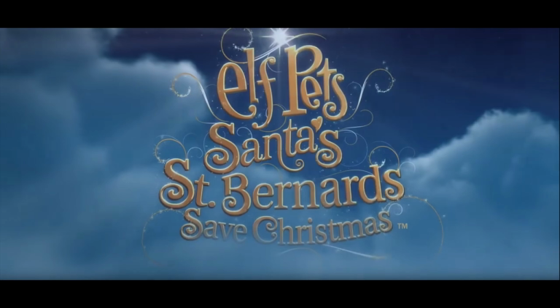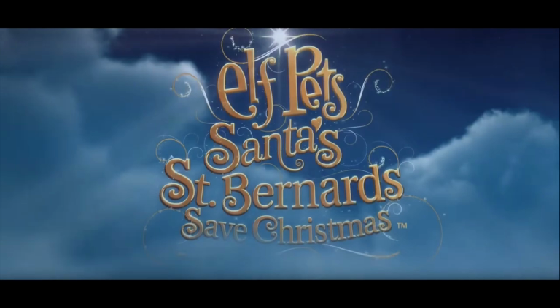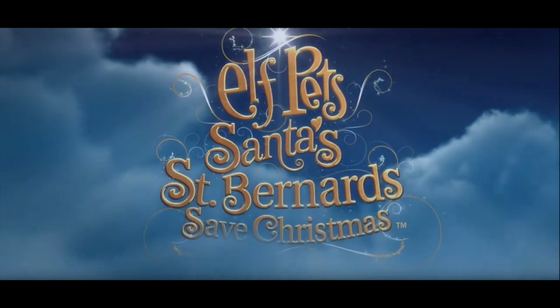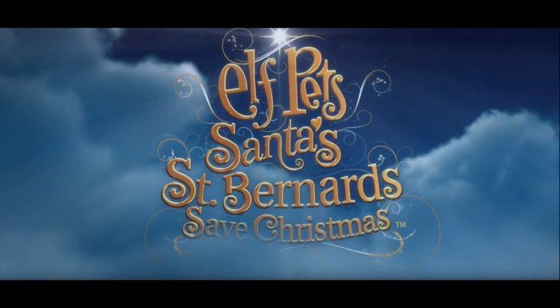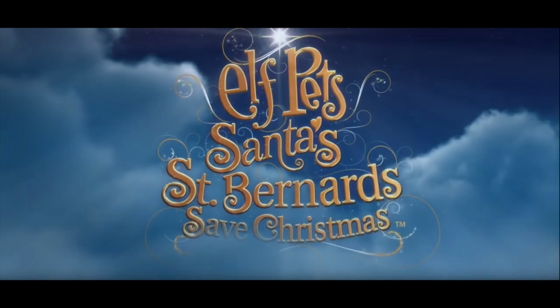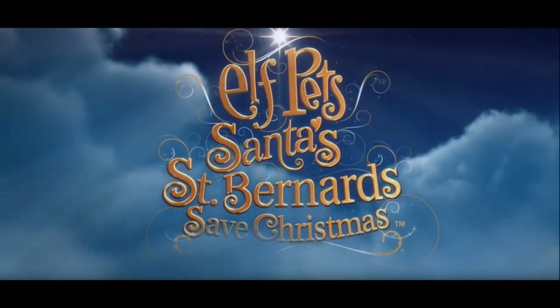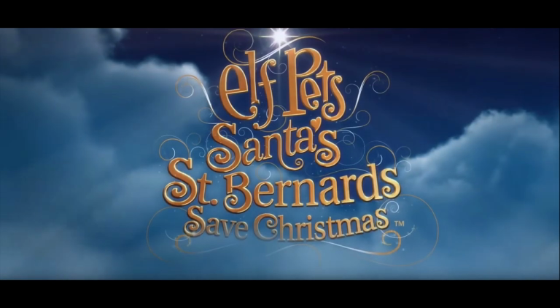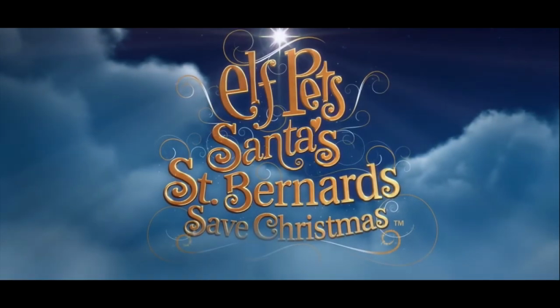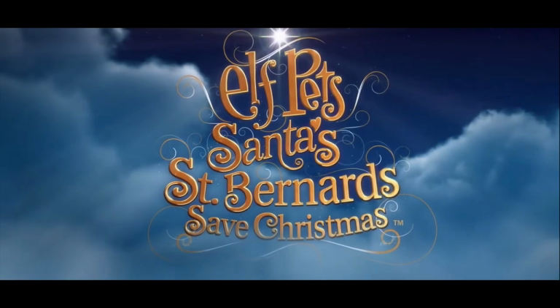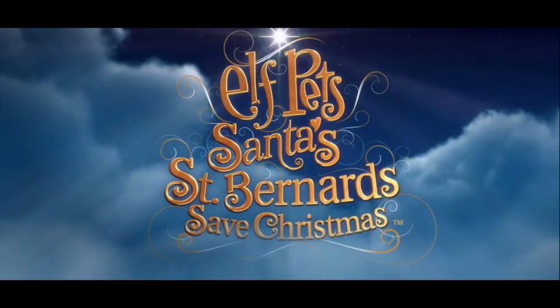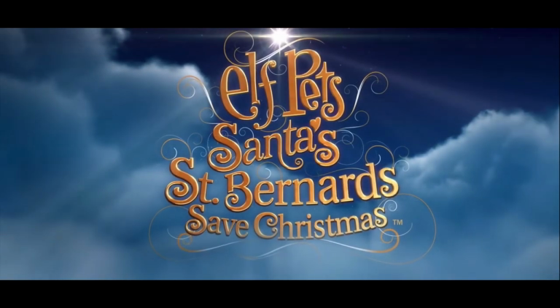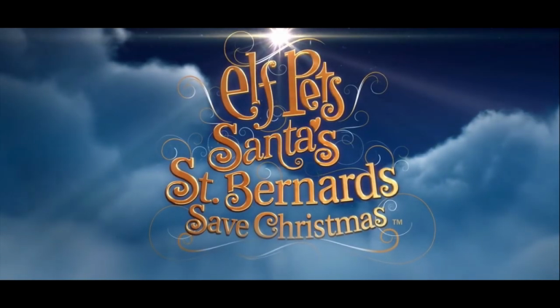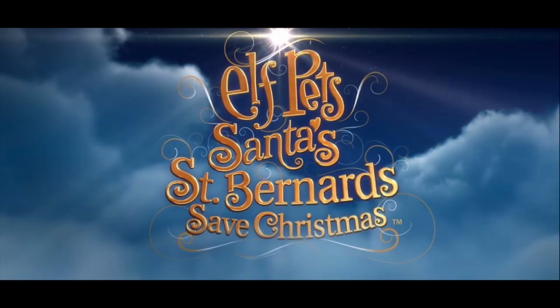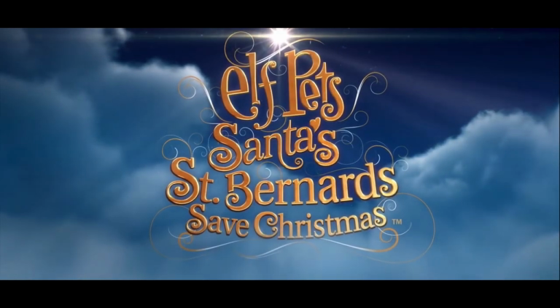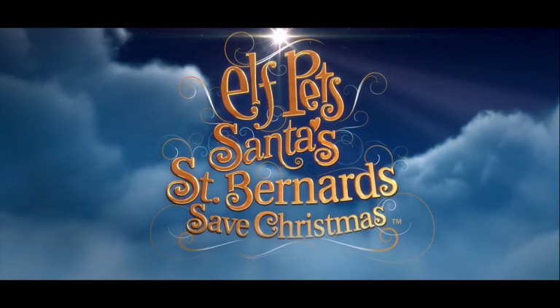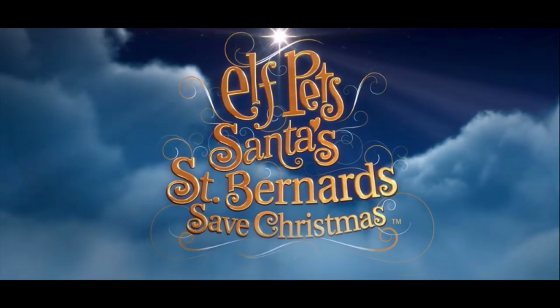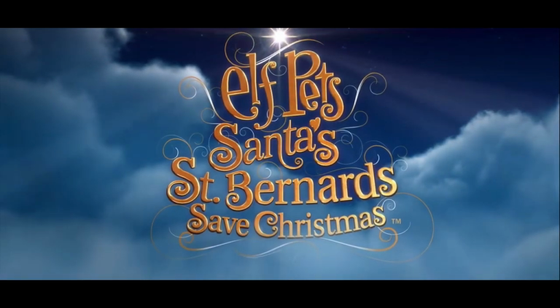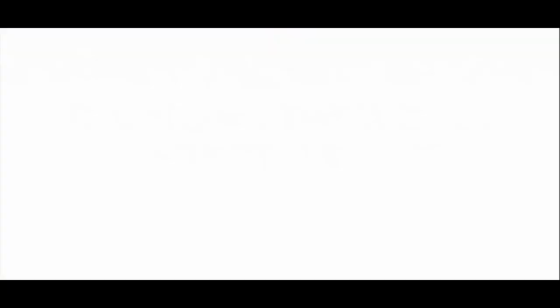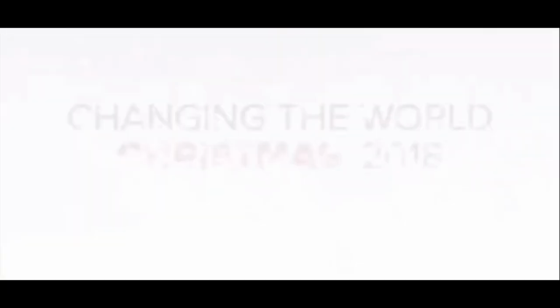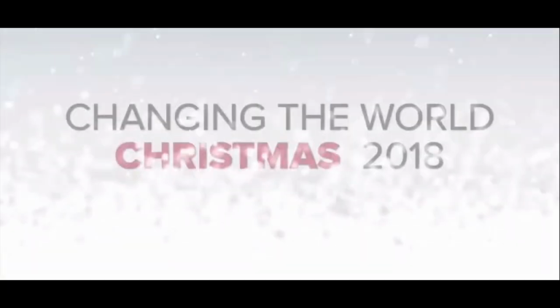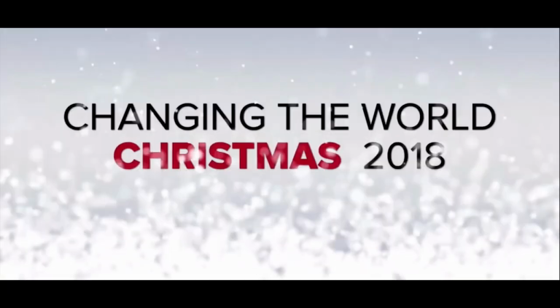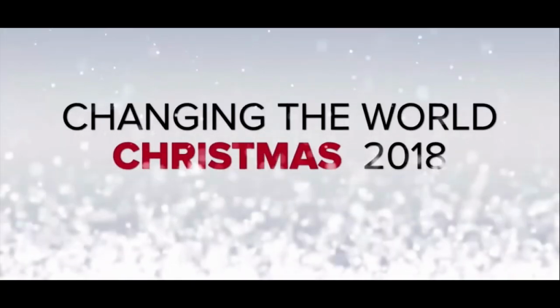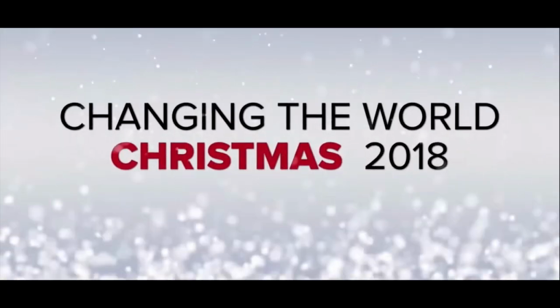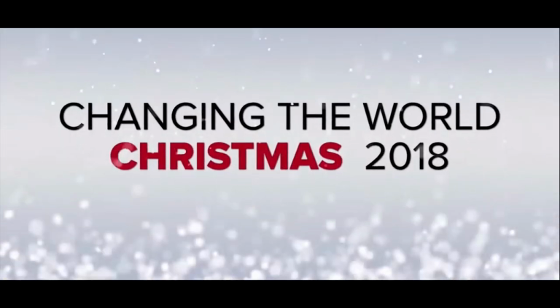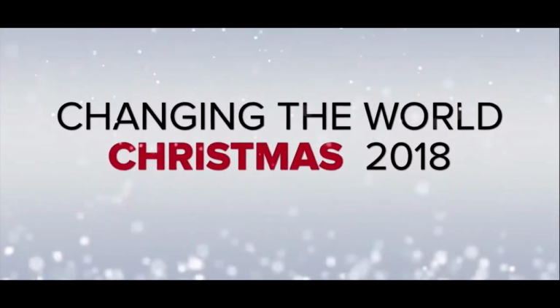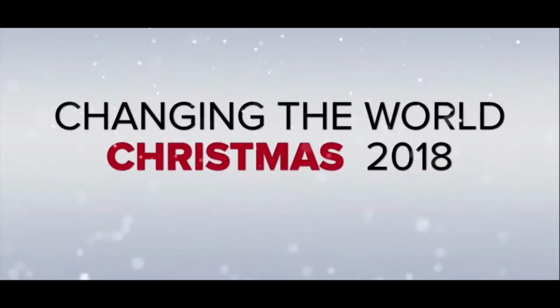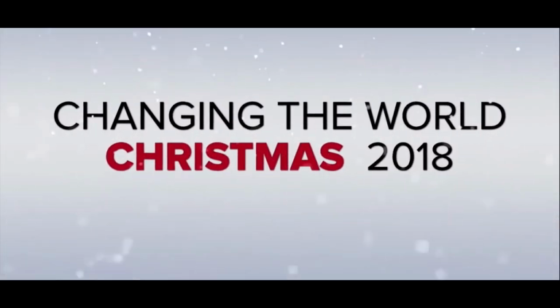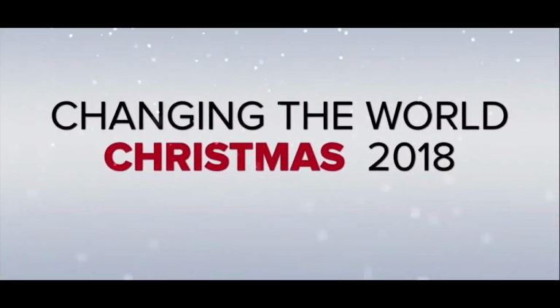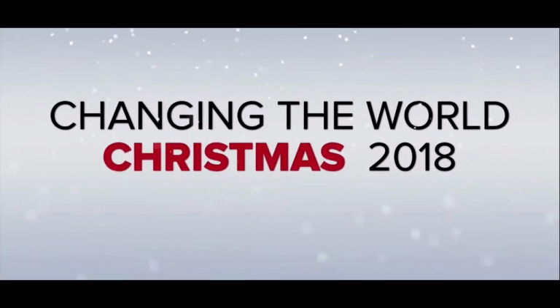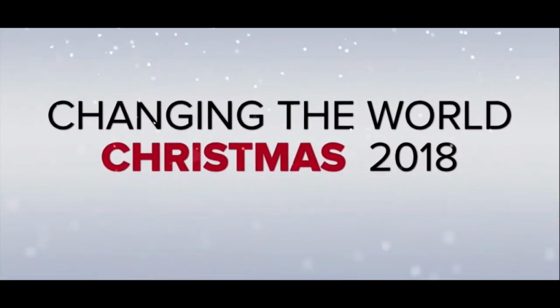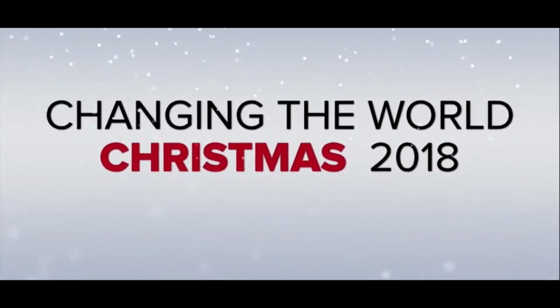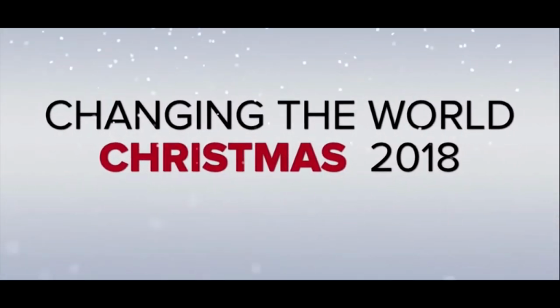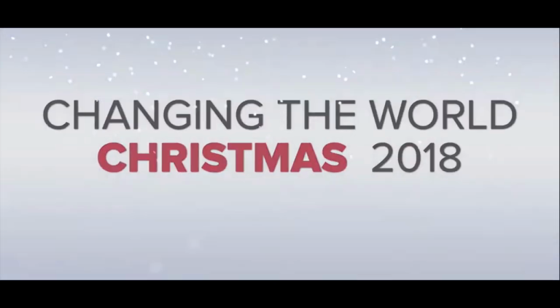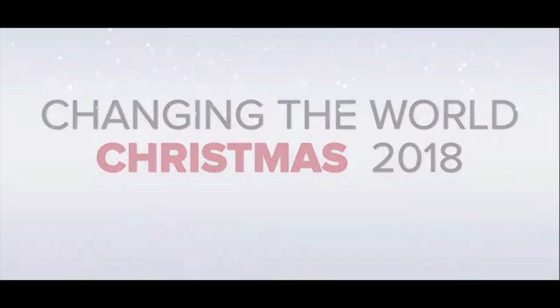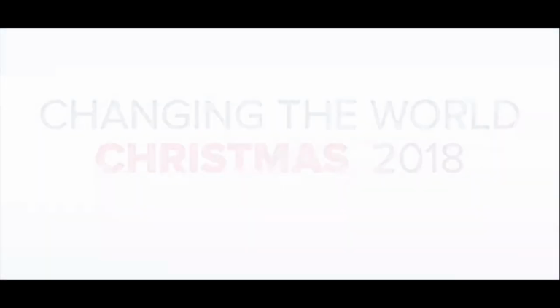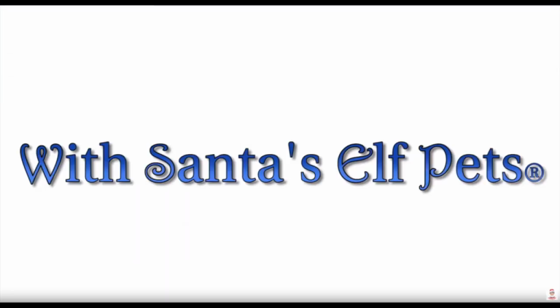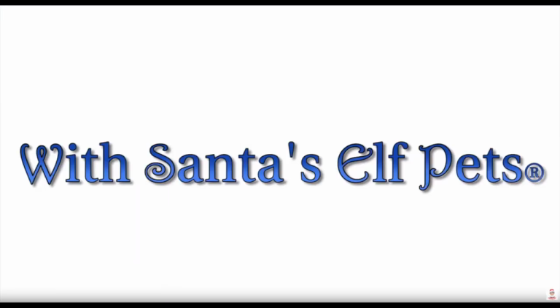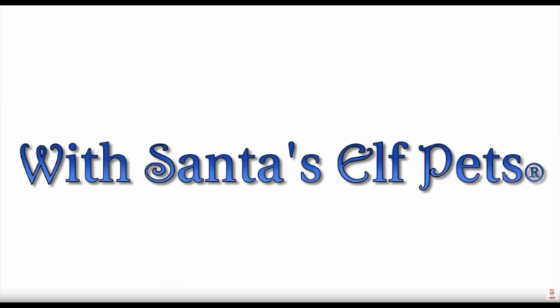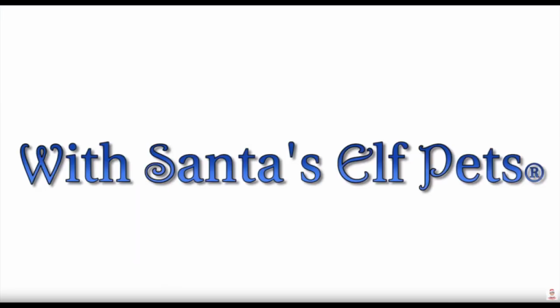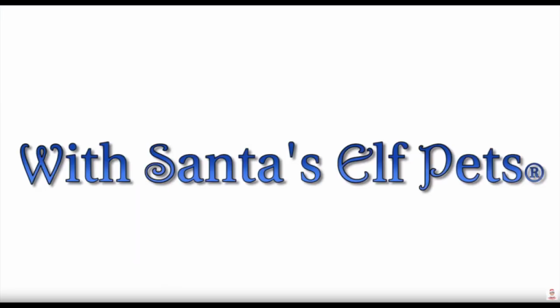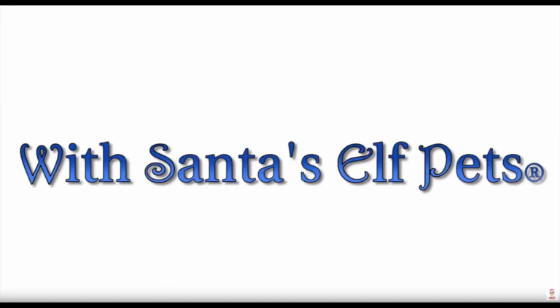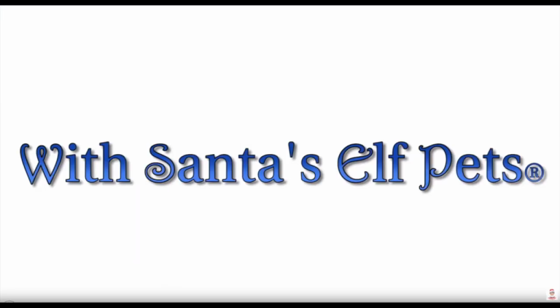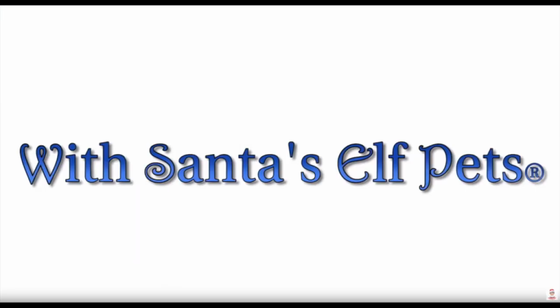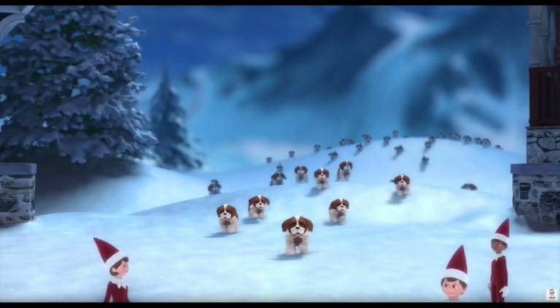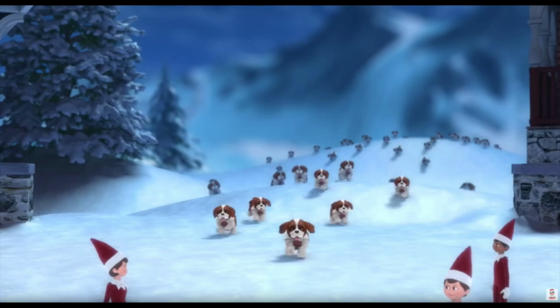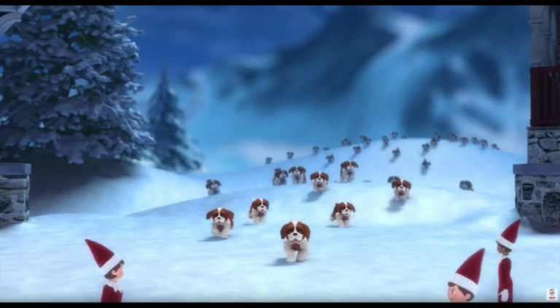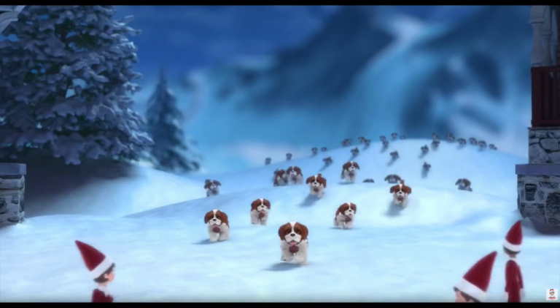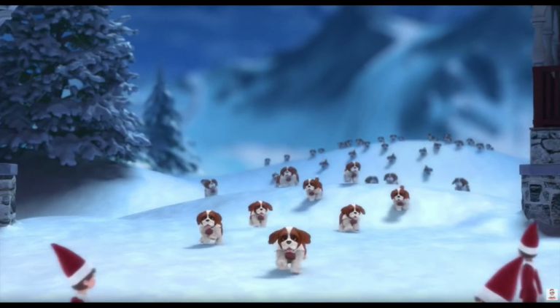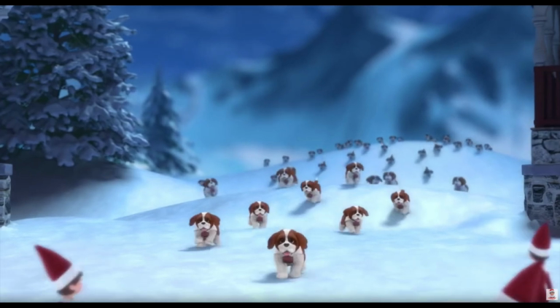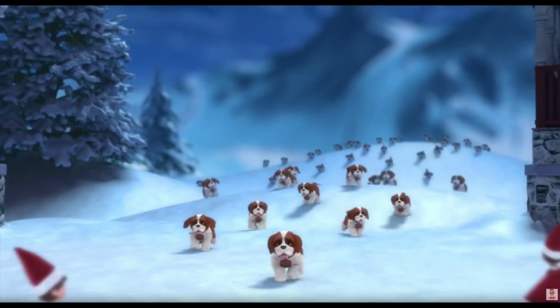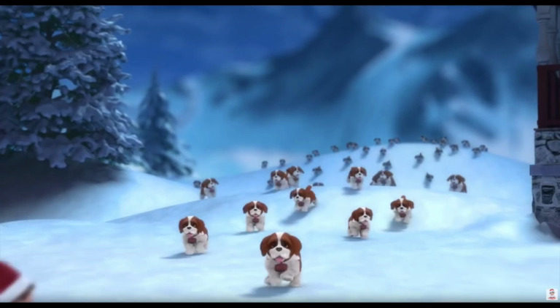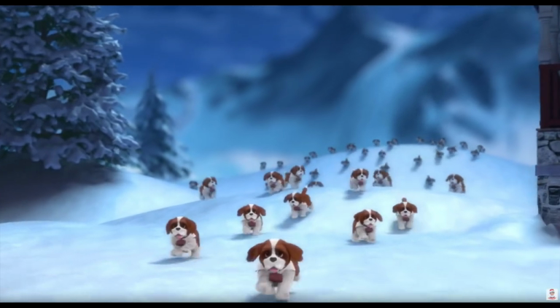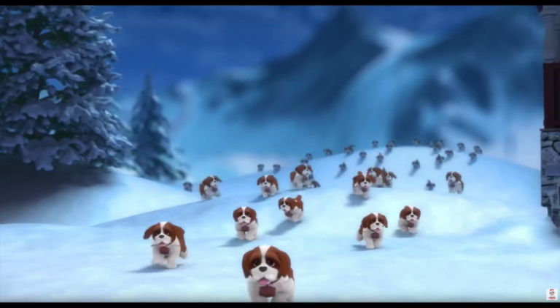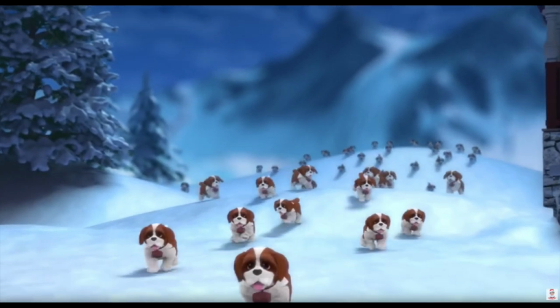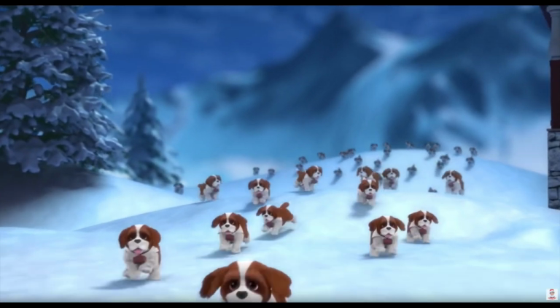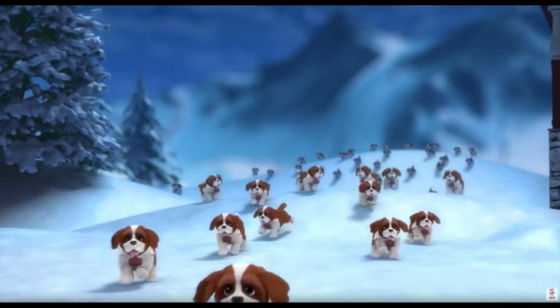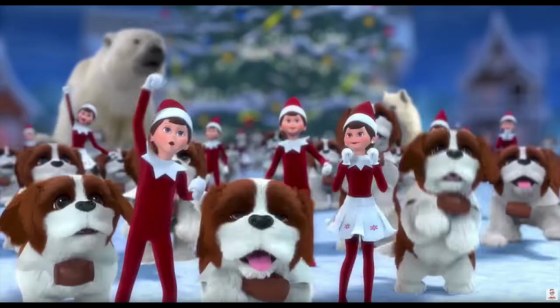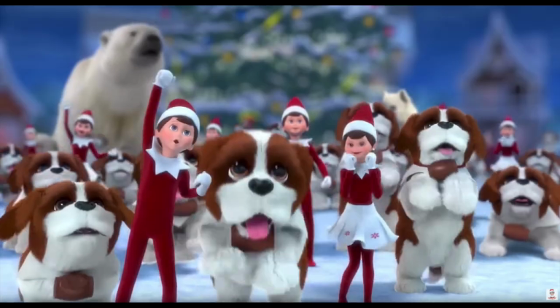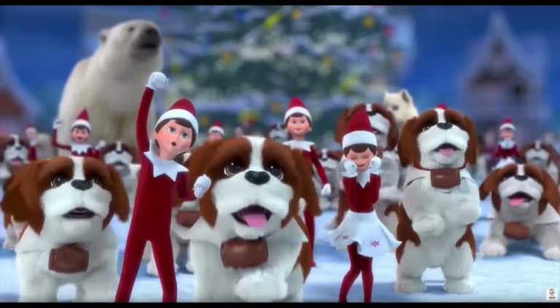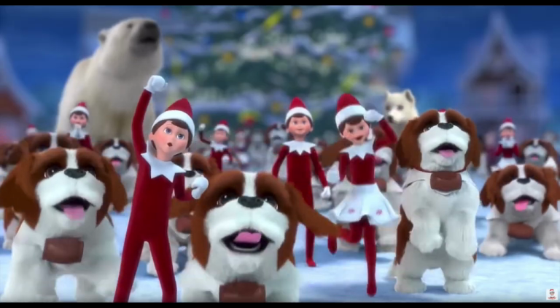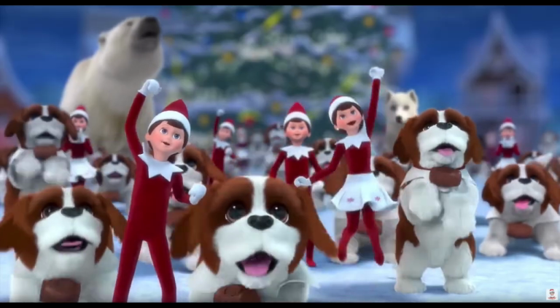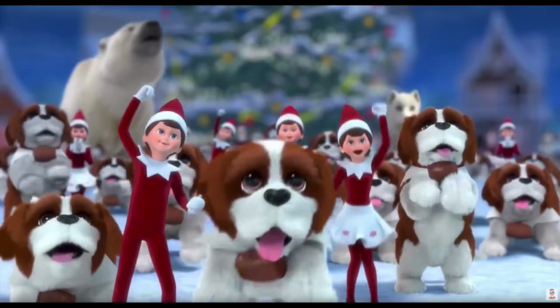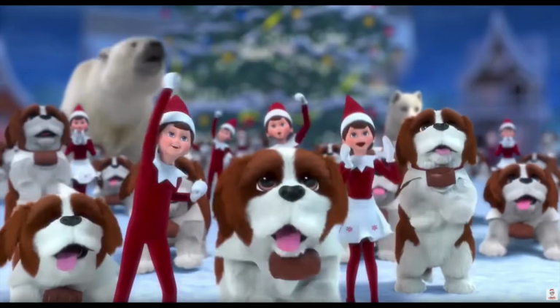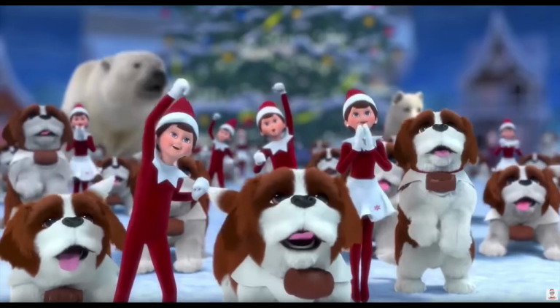Hey guys, it's Megan from jmonkey.com and we went on a fun adventure to the launch of the Elf Pets Santa's St. Bernard's Saved Christmas. Take a look.